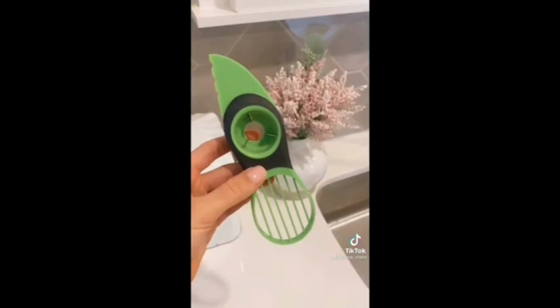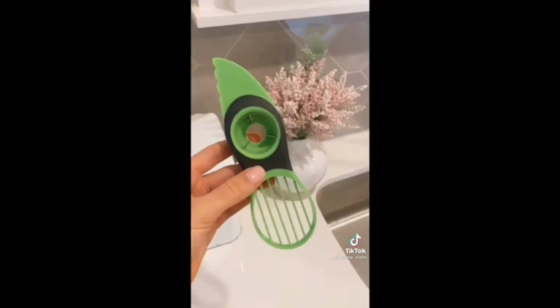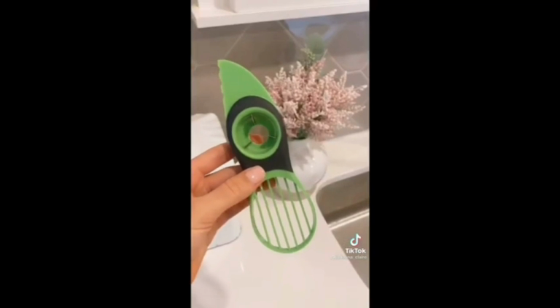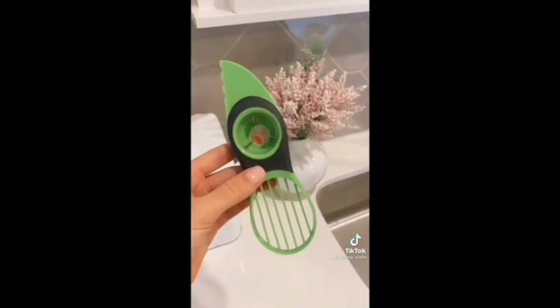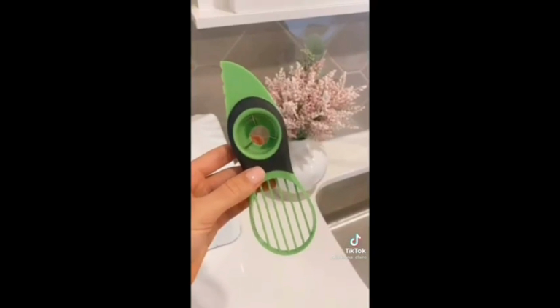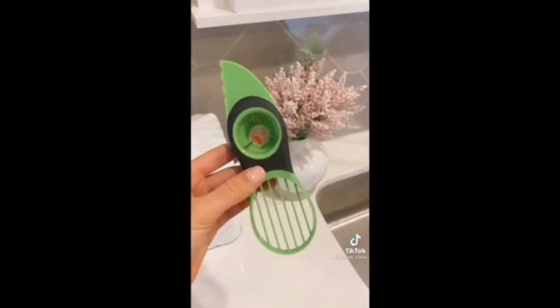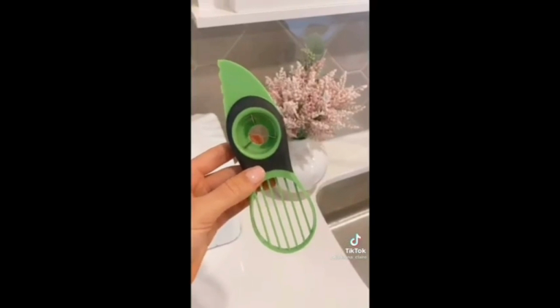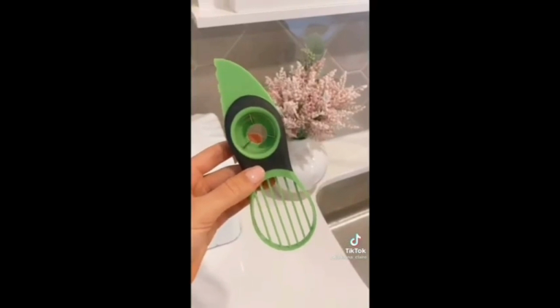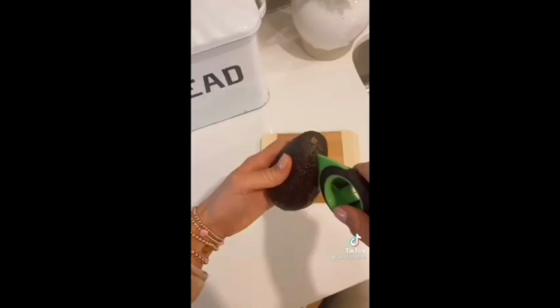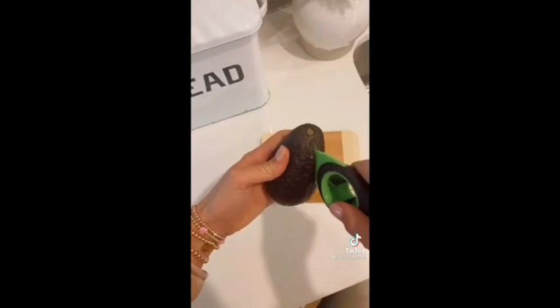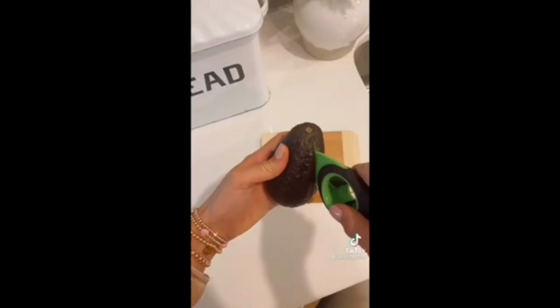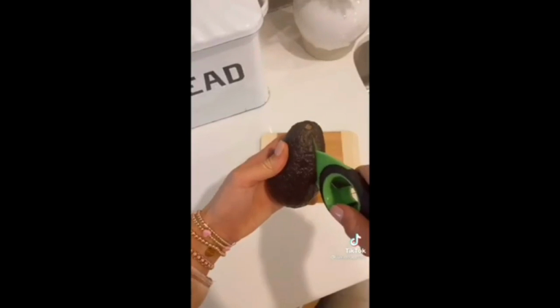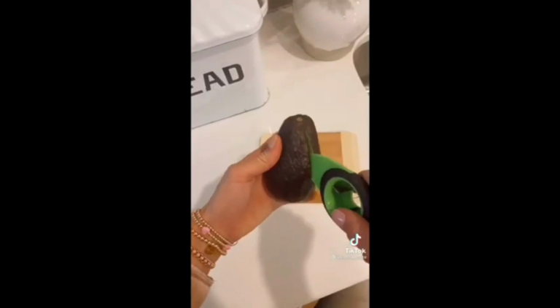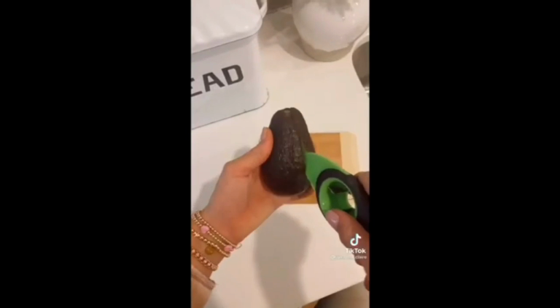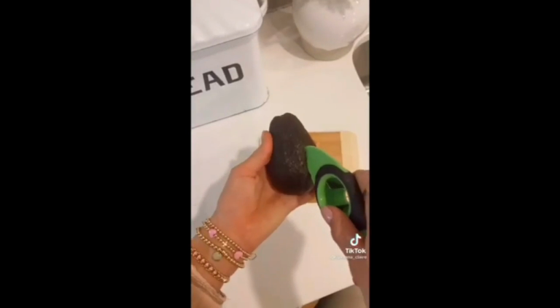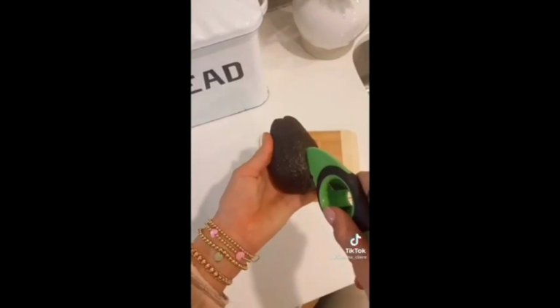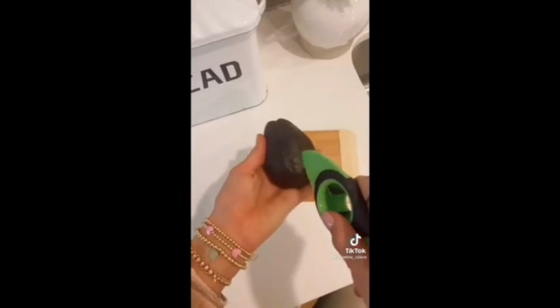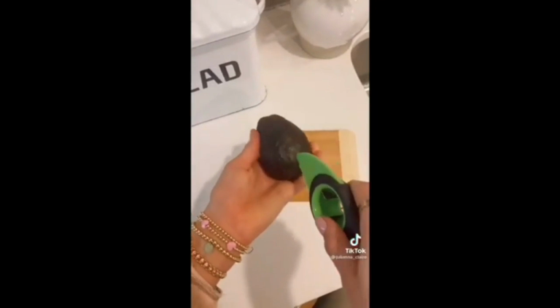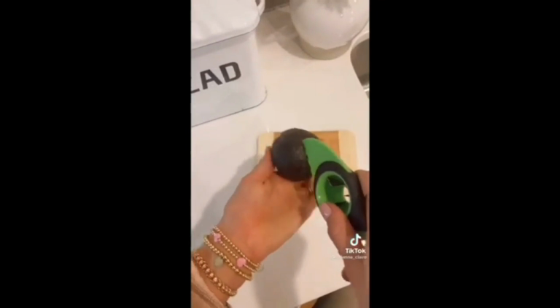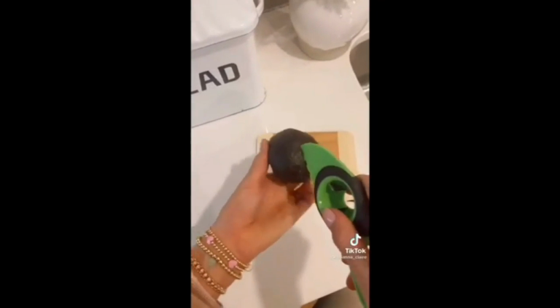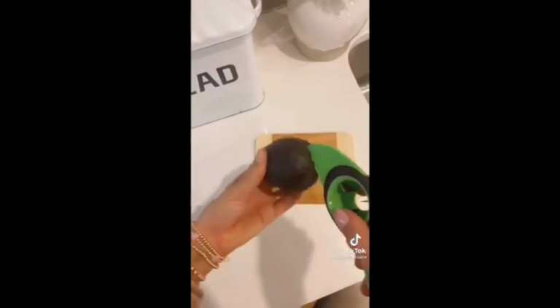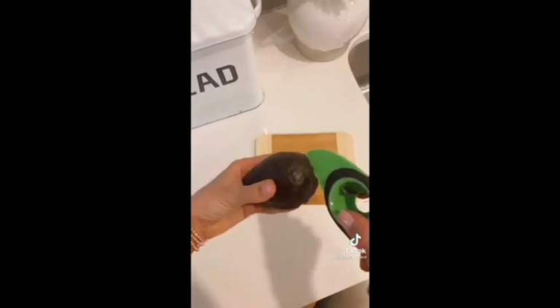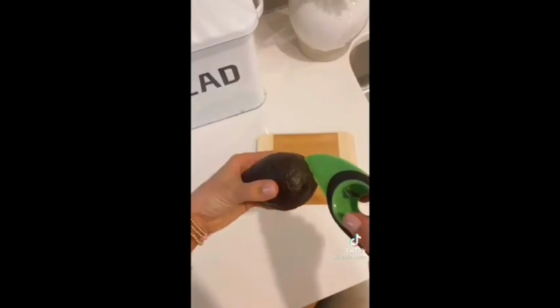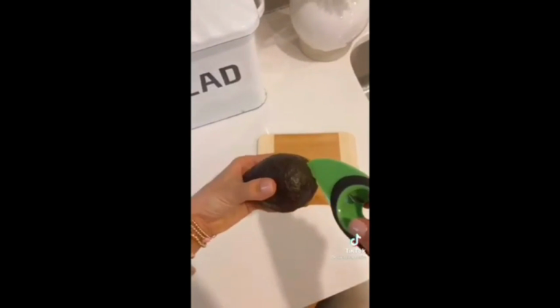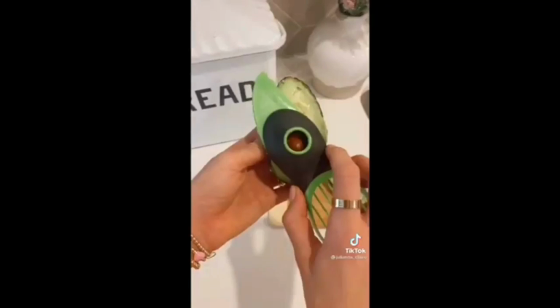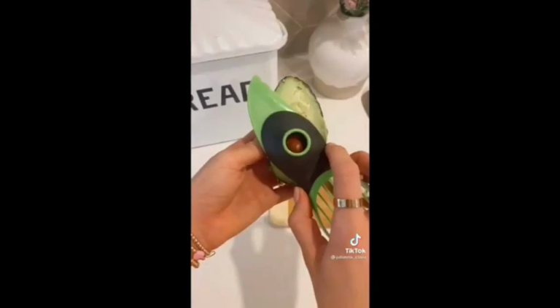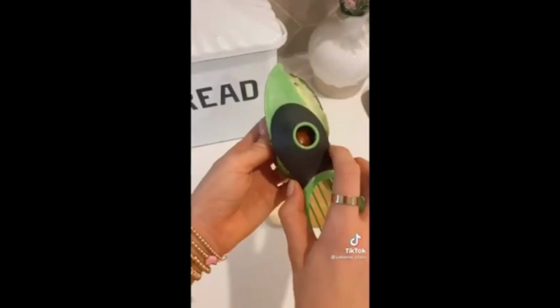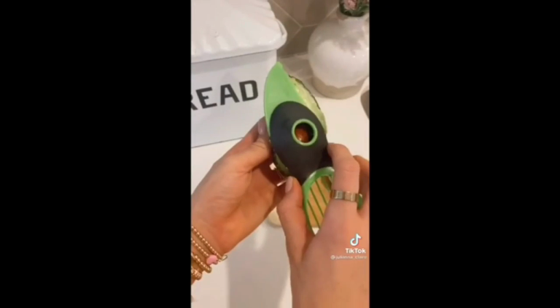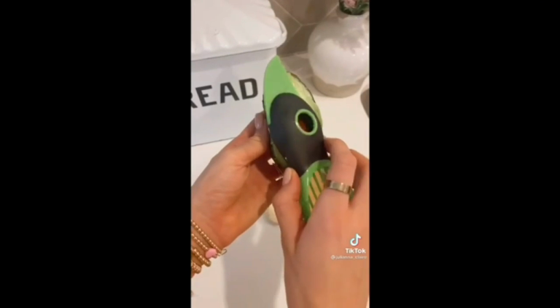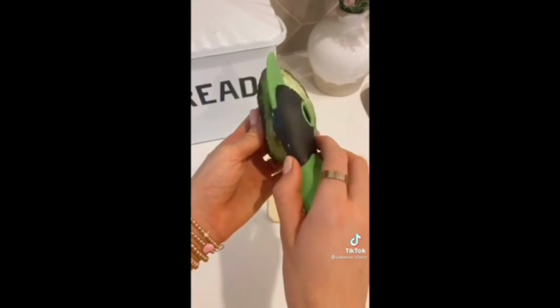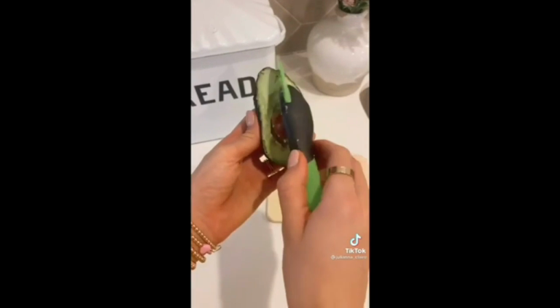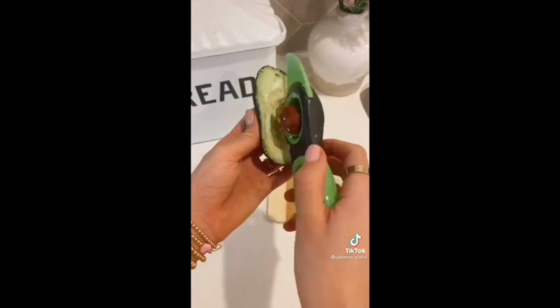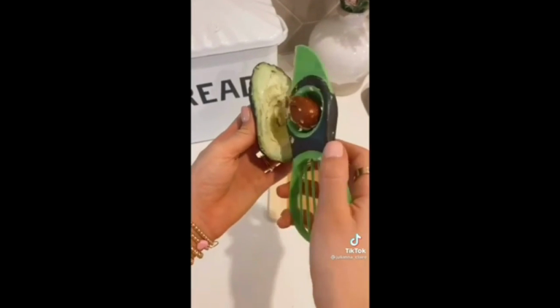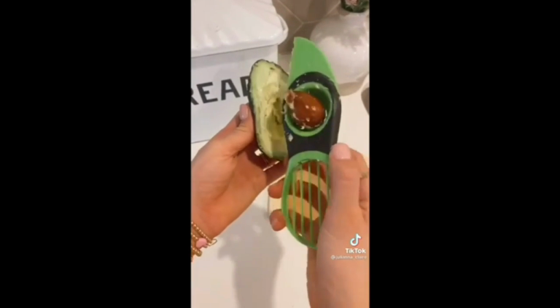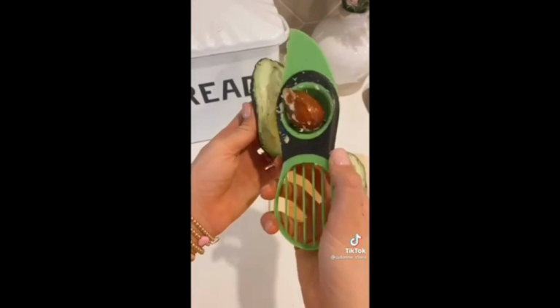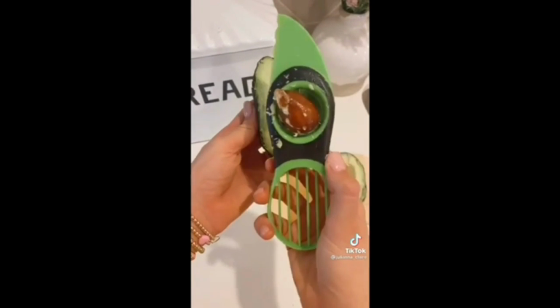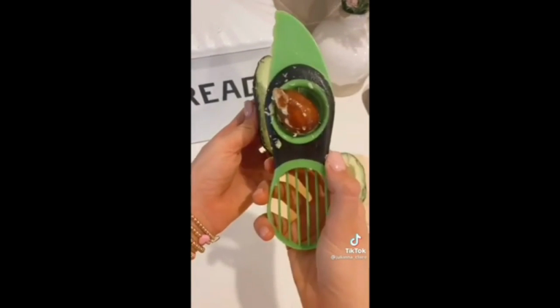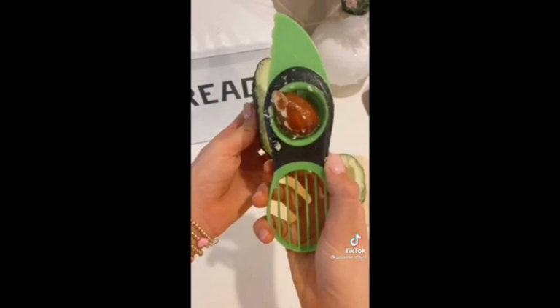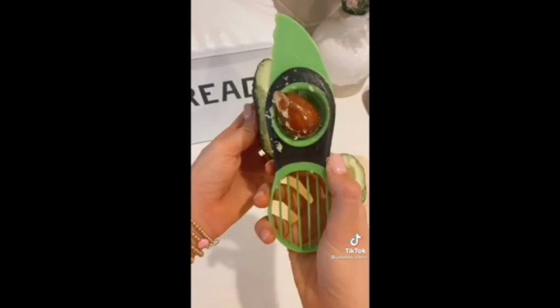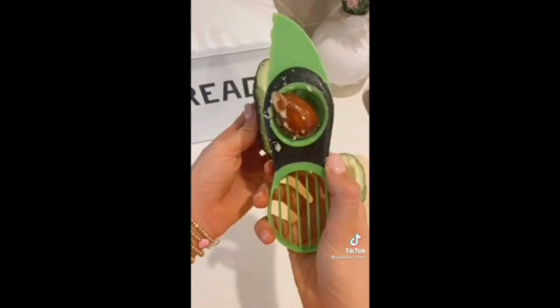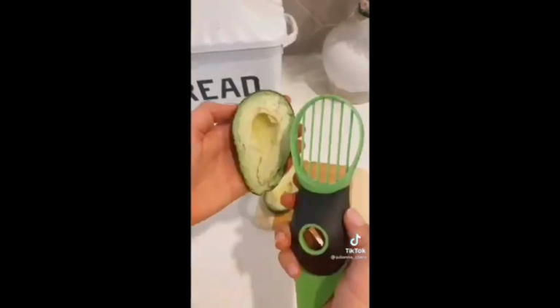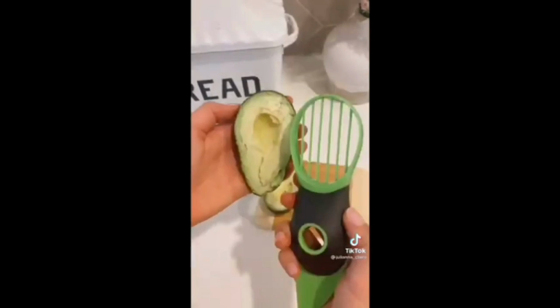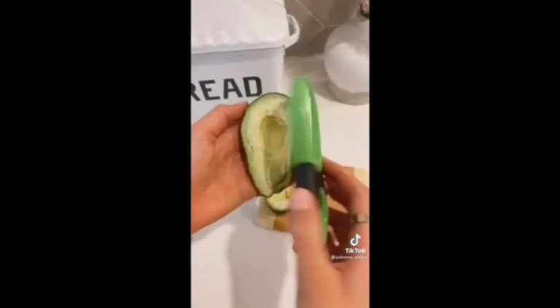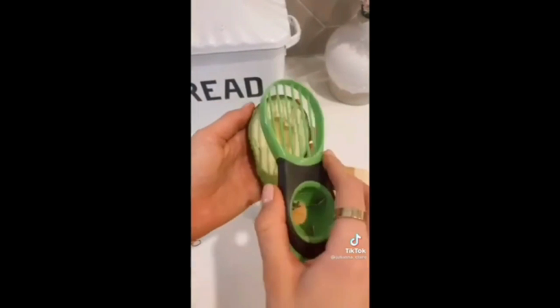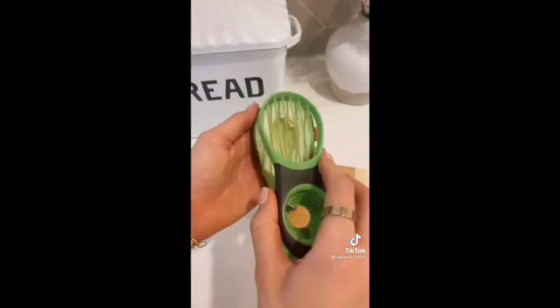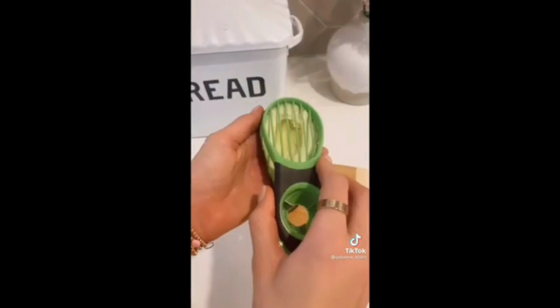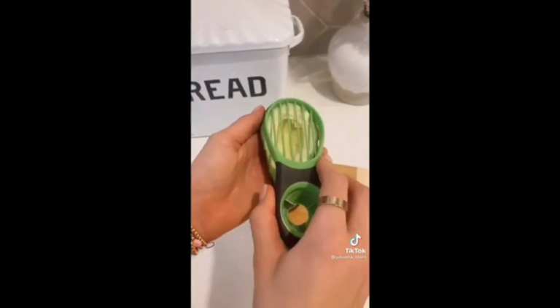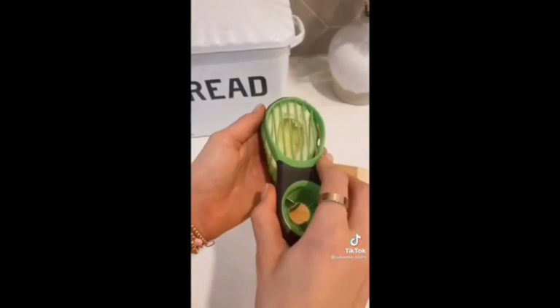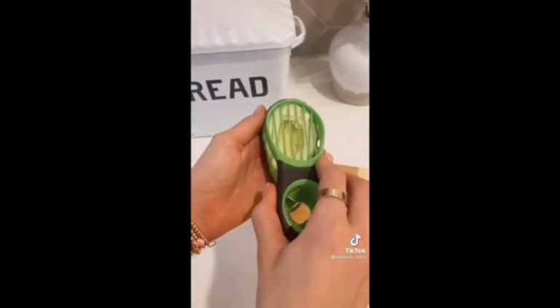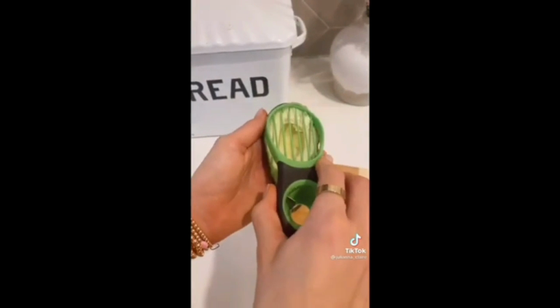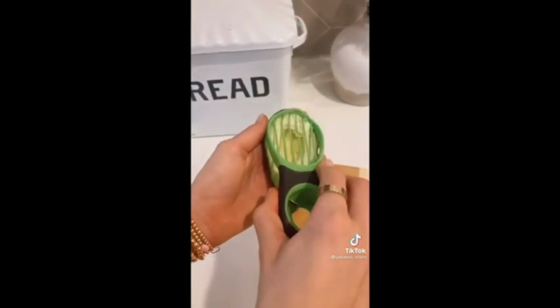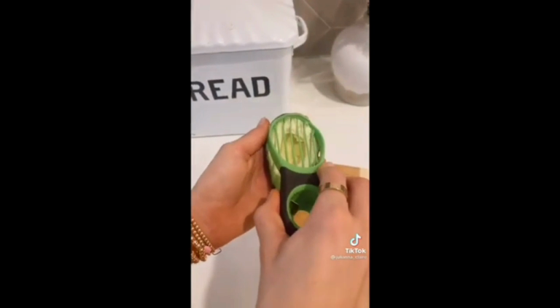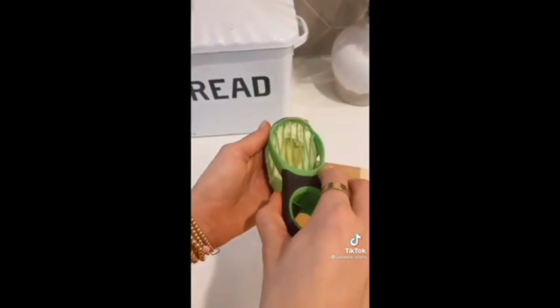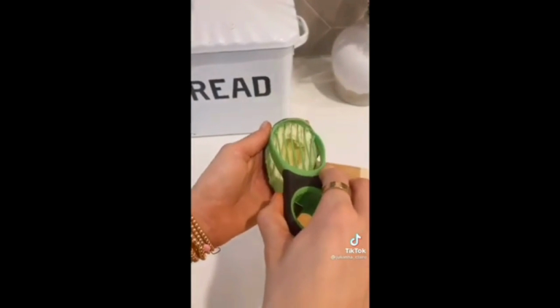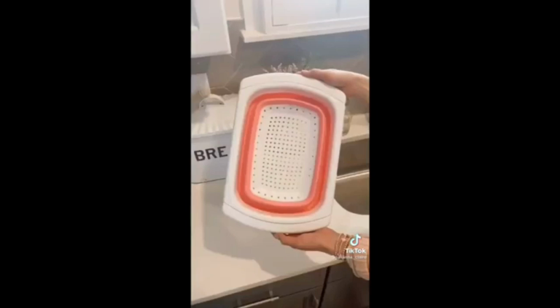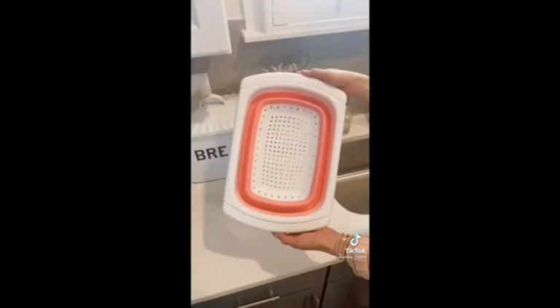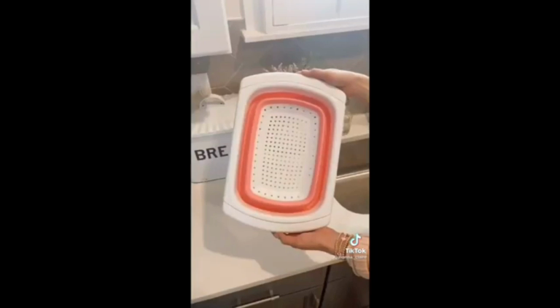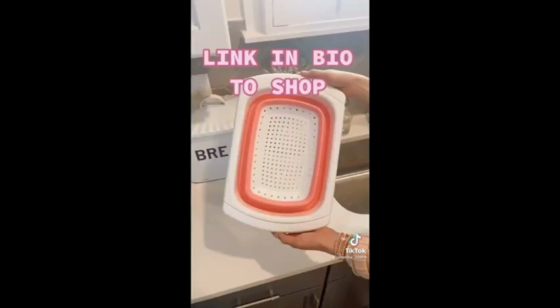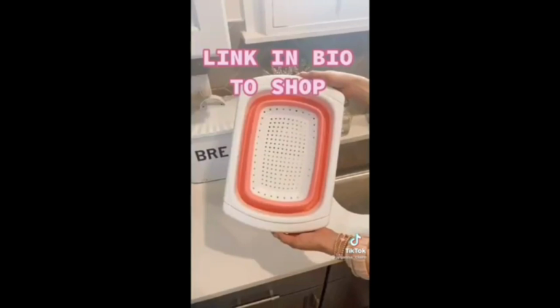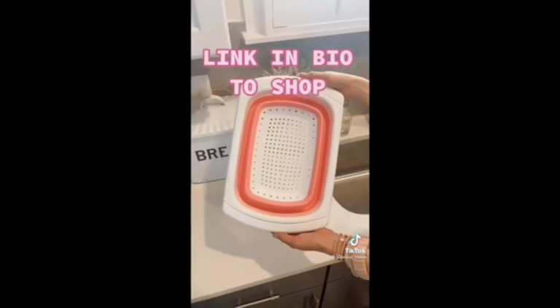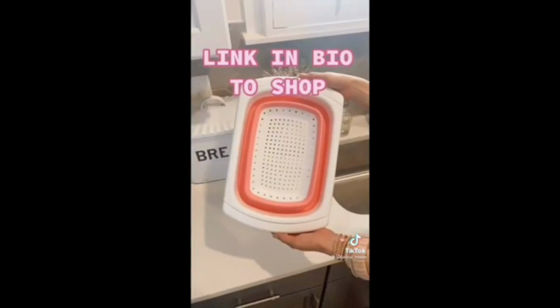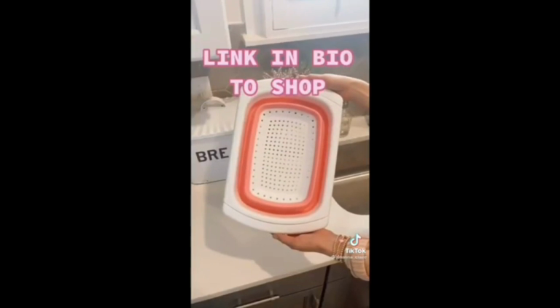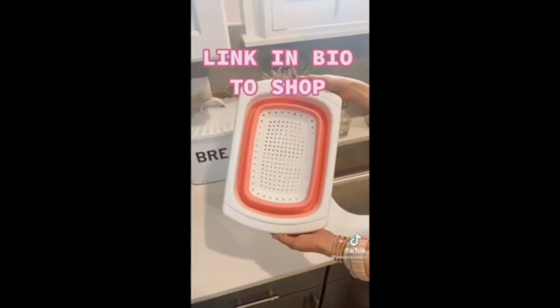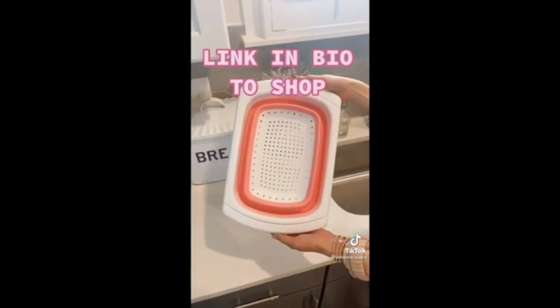This three-in-one avocado slicer cuts, pits, and slices your avocado. It's dishwasher safe and can also be used with other fruits like mango.